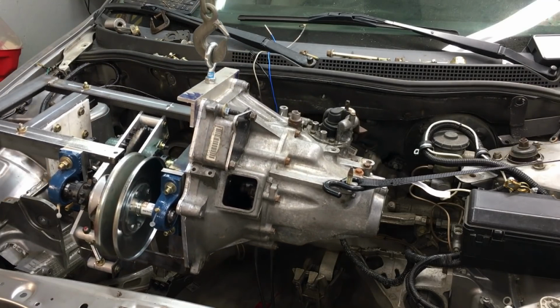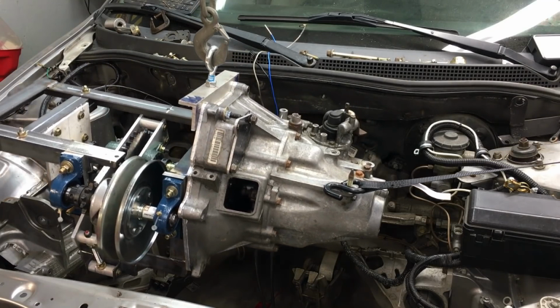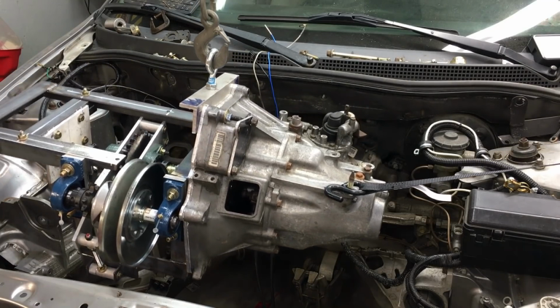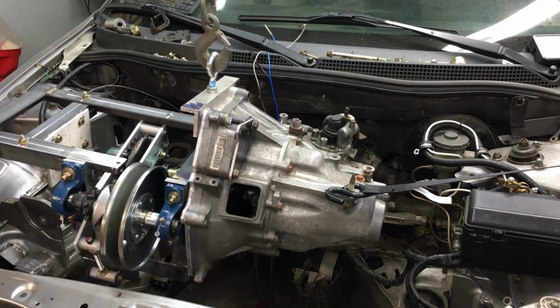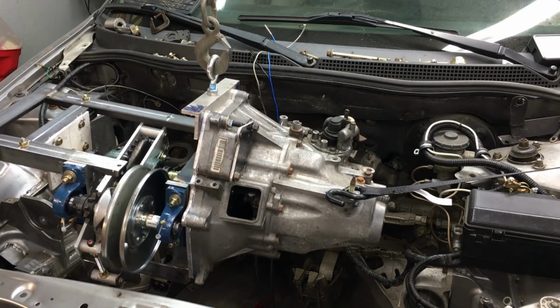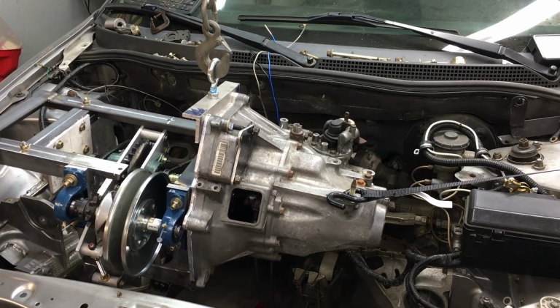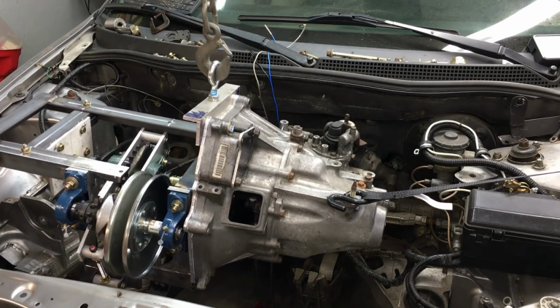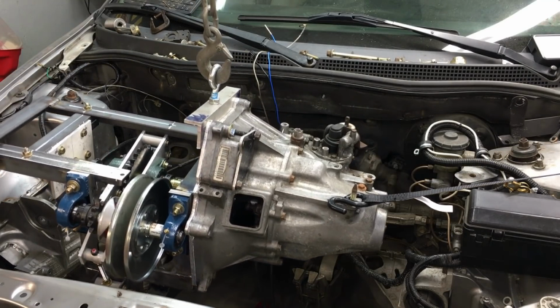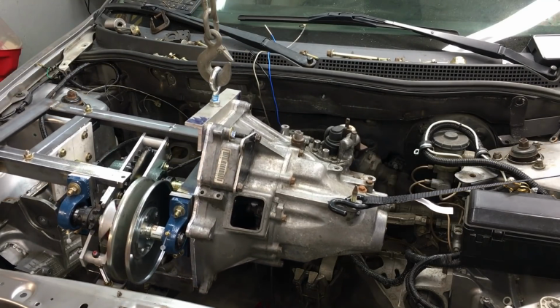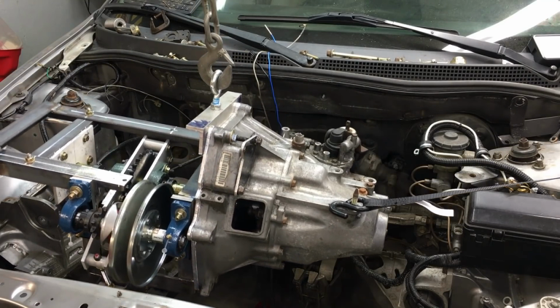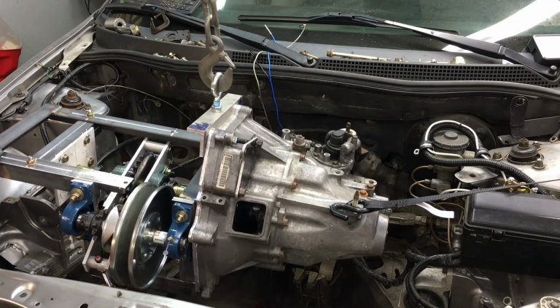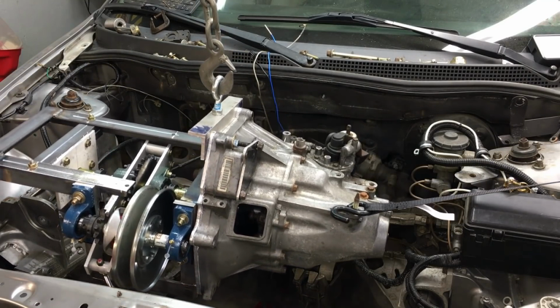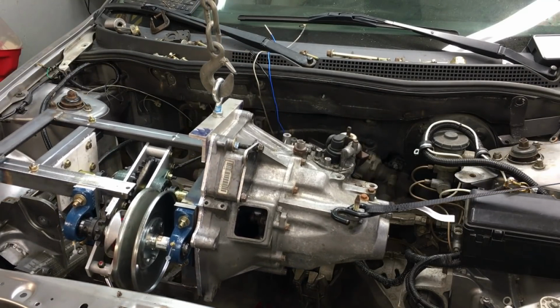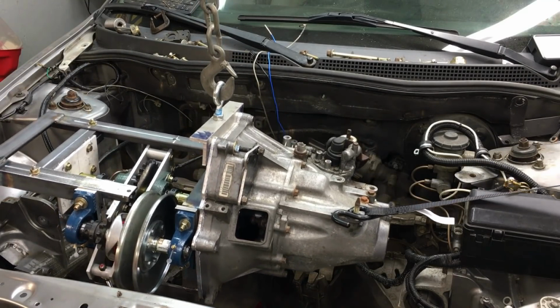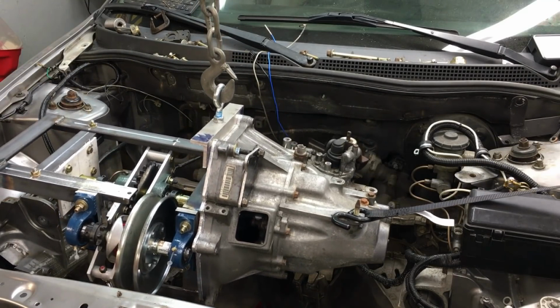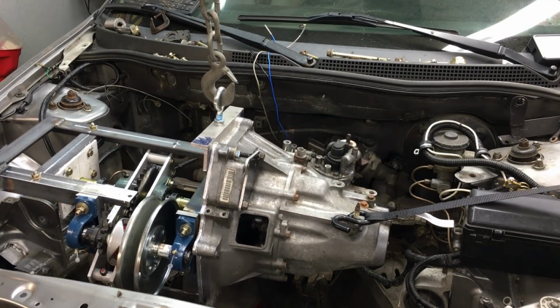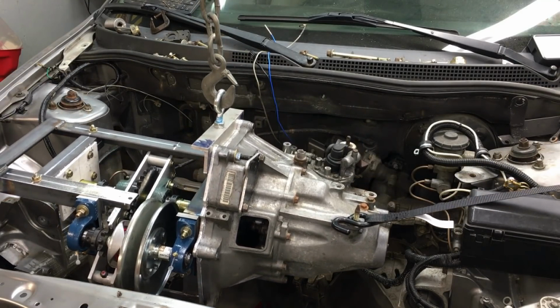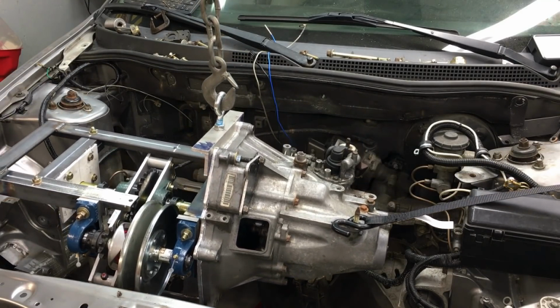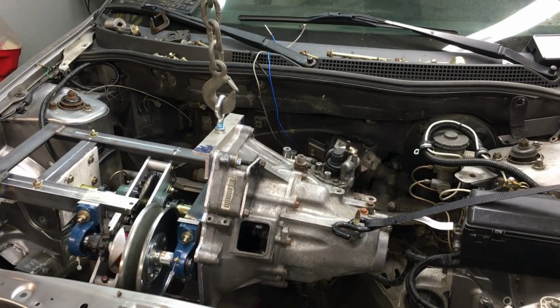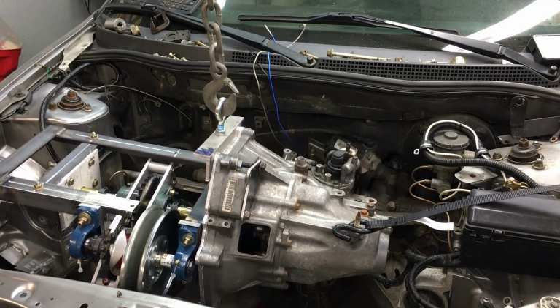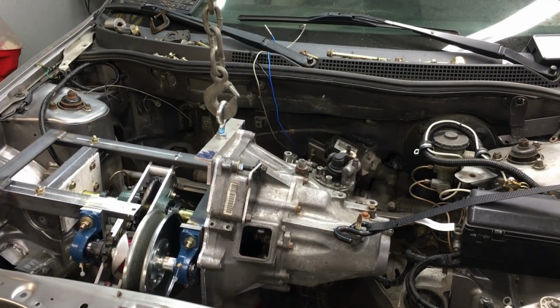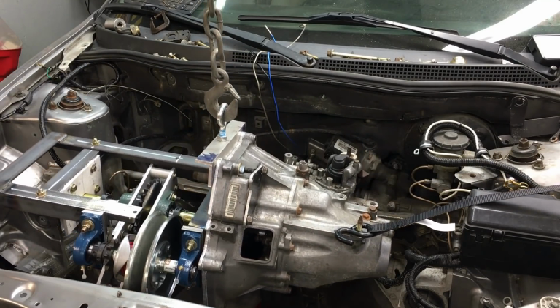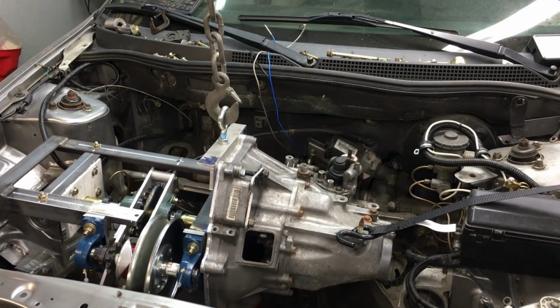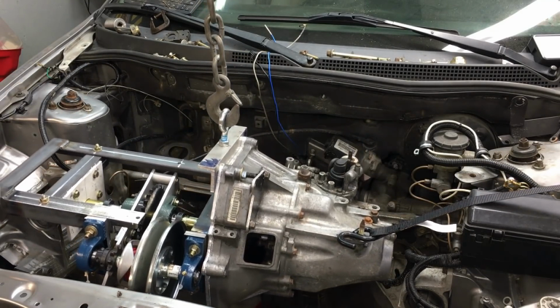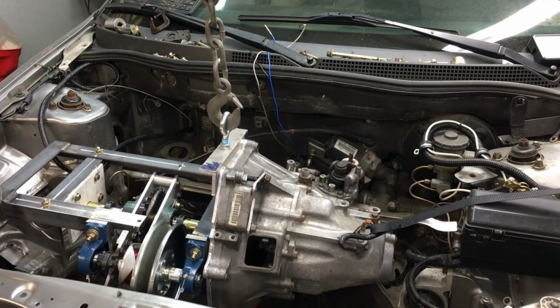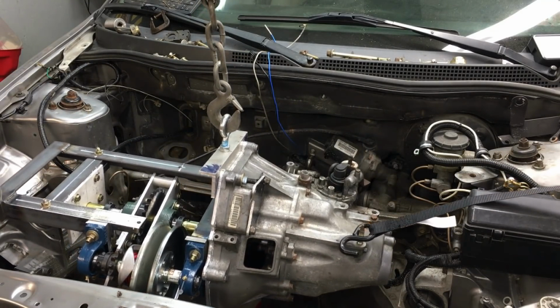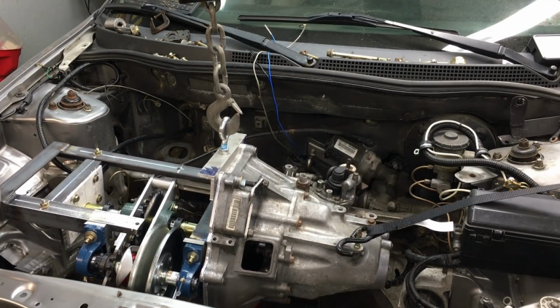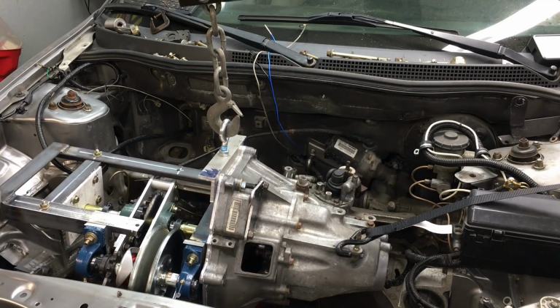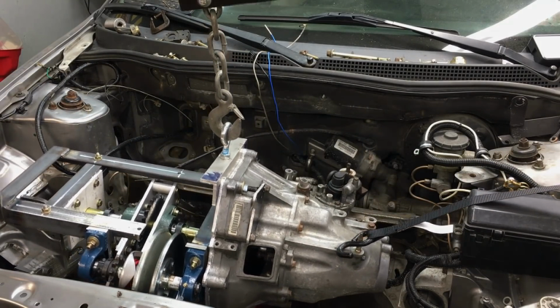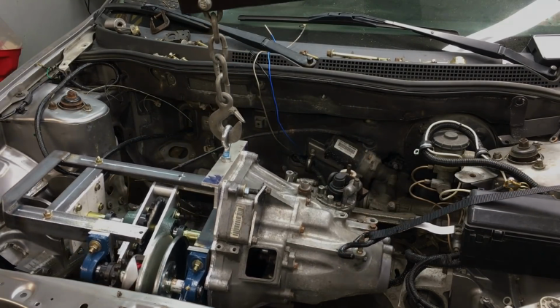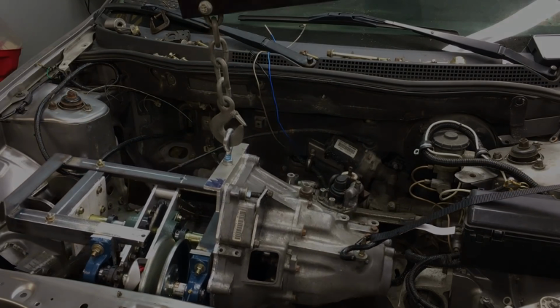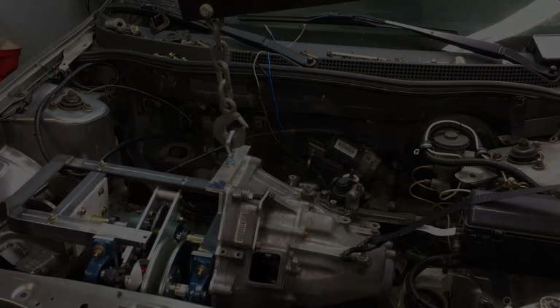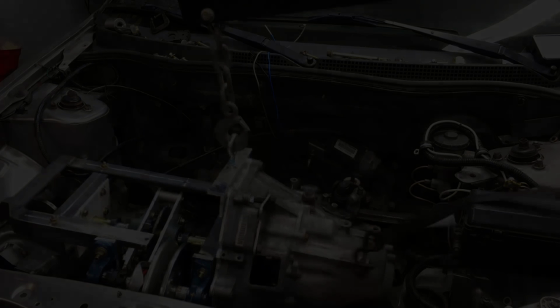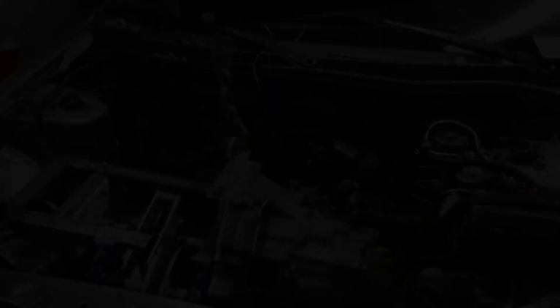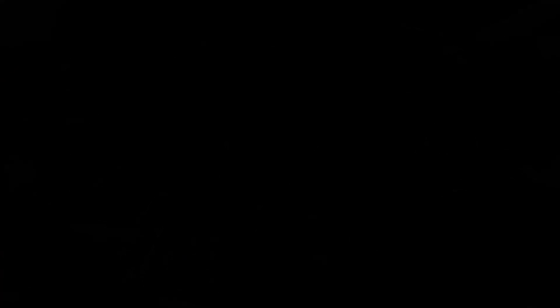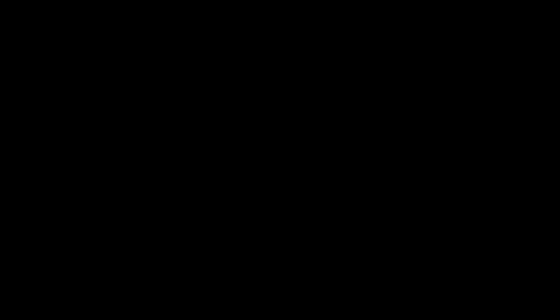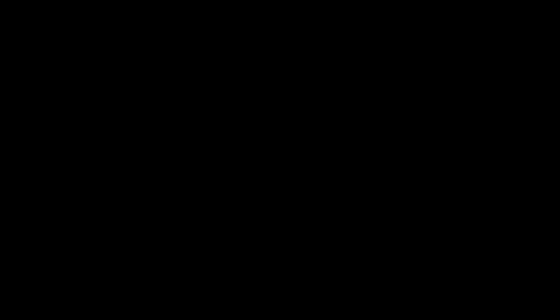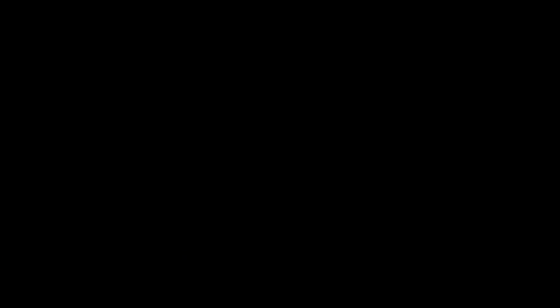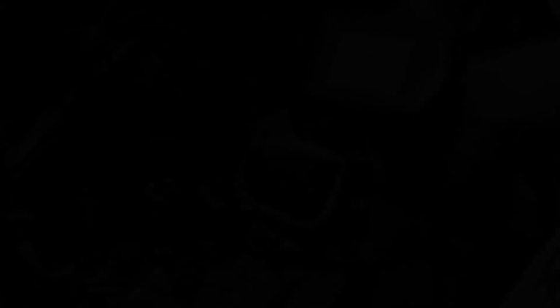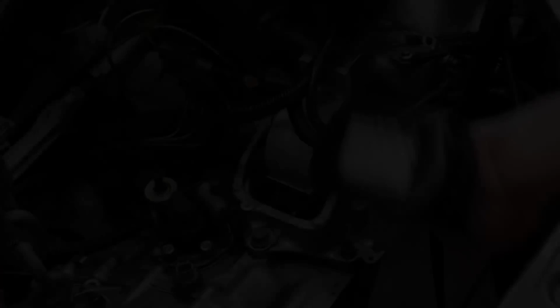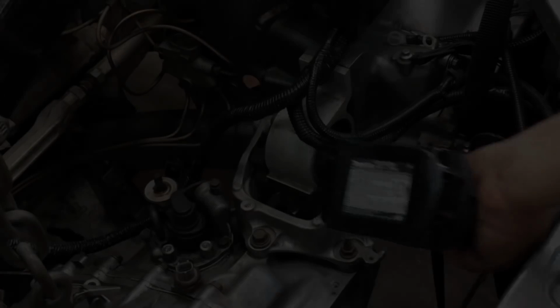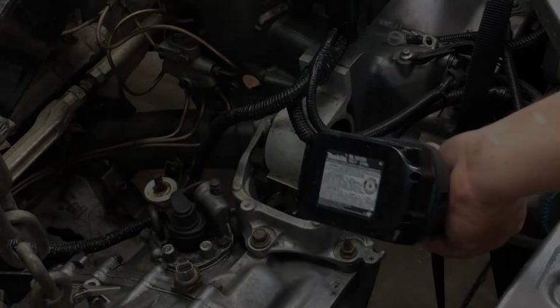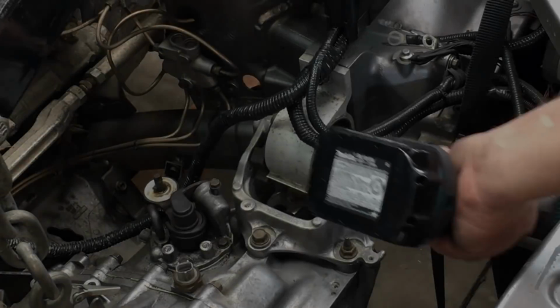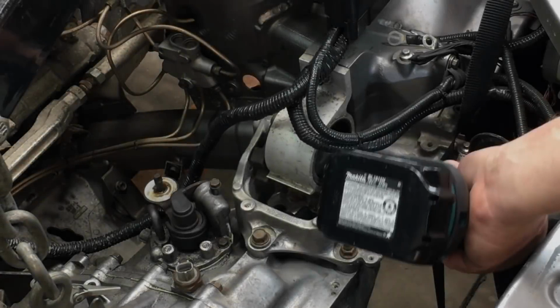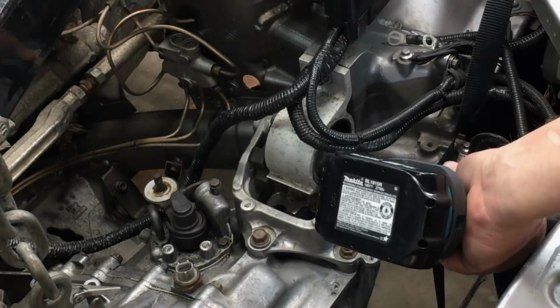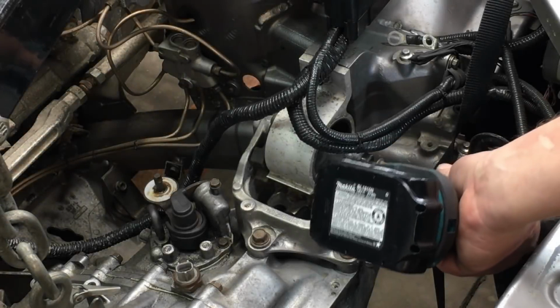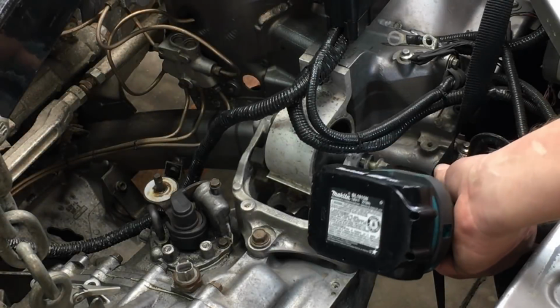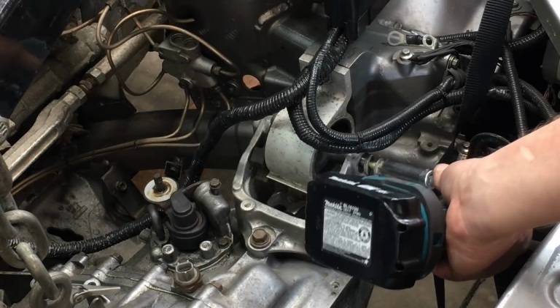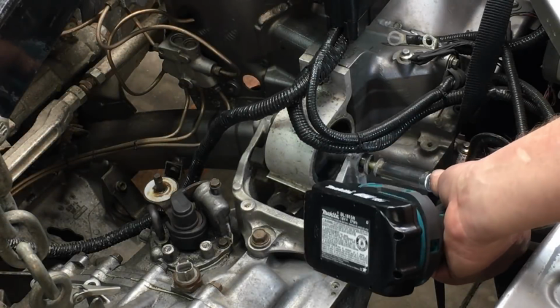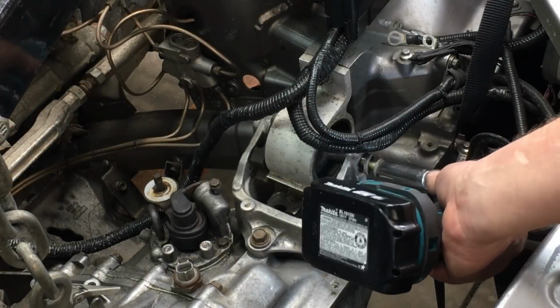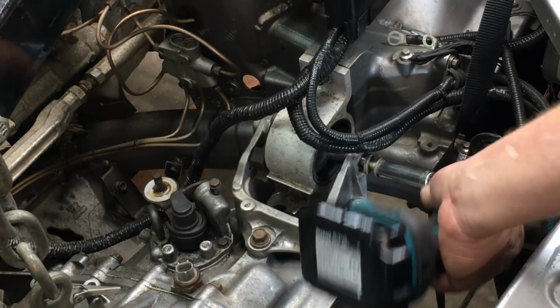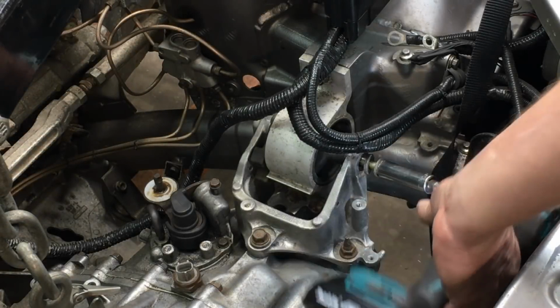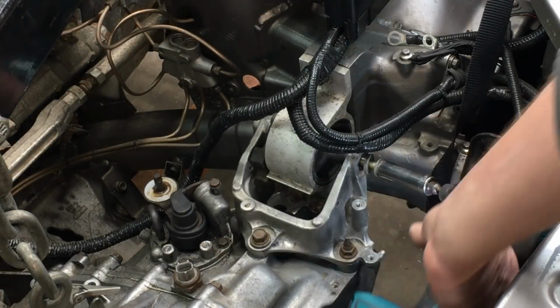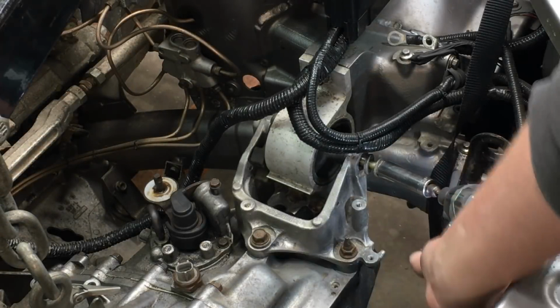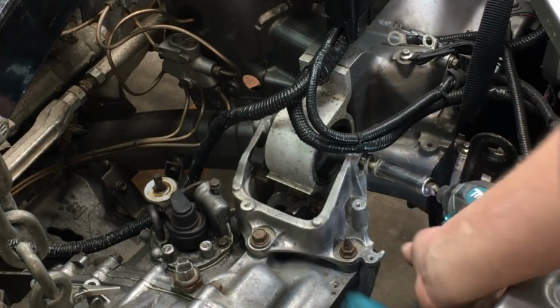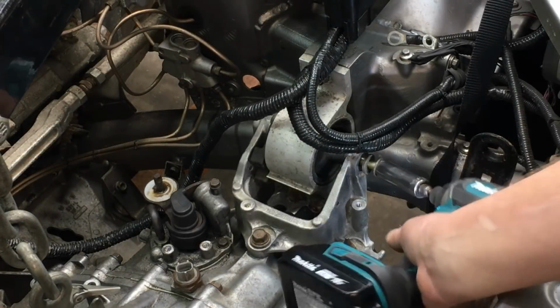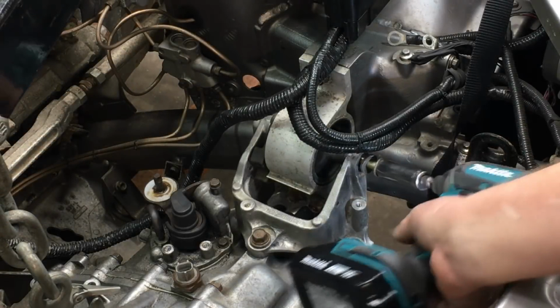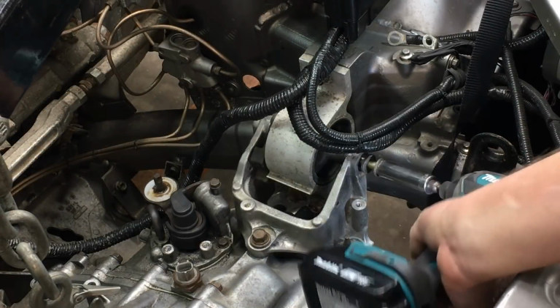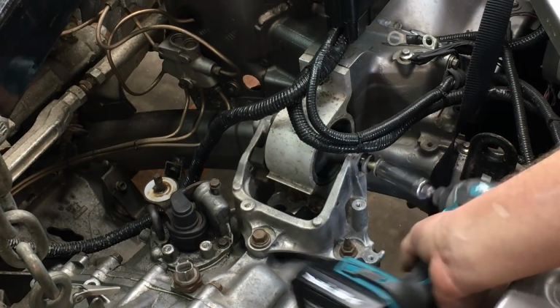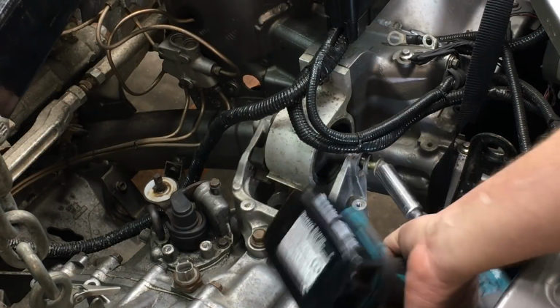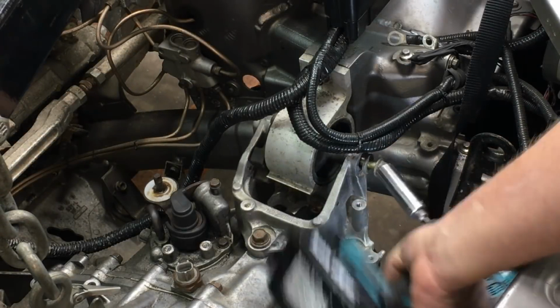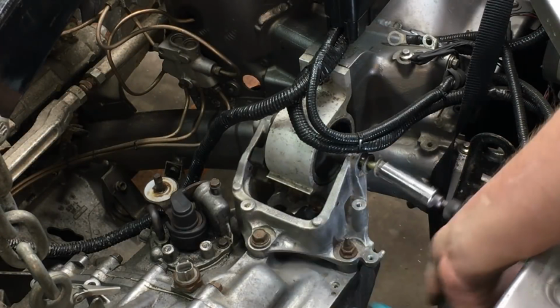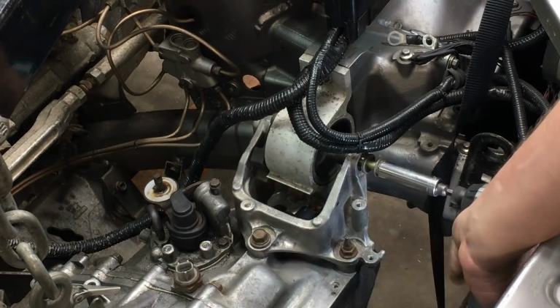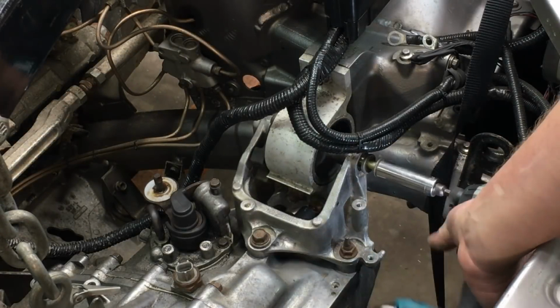This whole powertrain unit isn't very heavy, but it's hard to move around without the engine hoist. The unit slides right in and bolts up without a hitch.